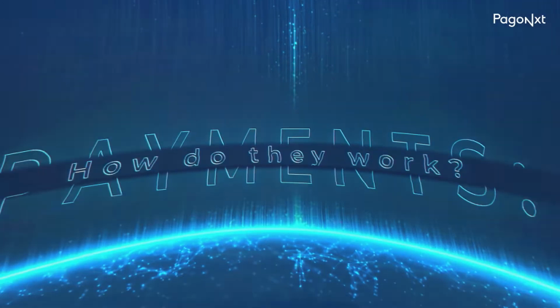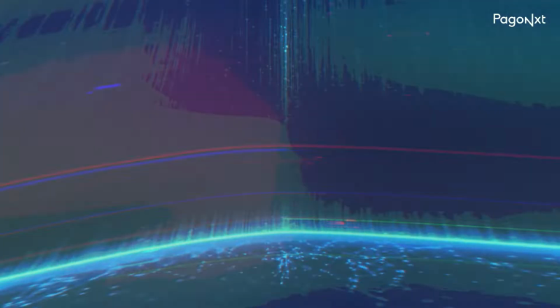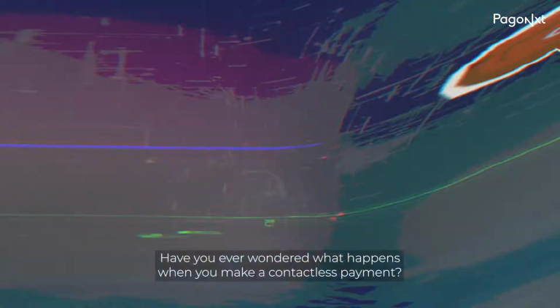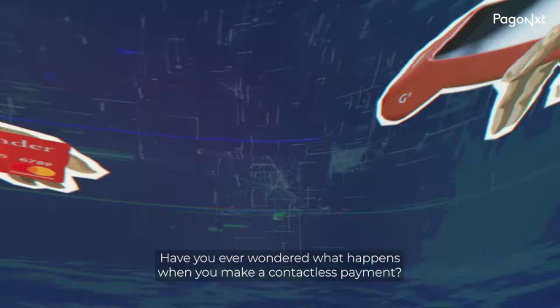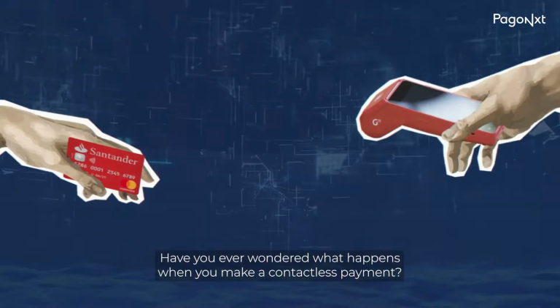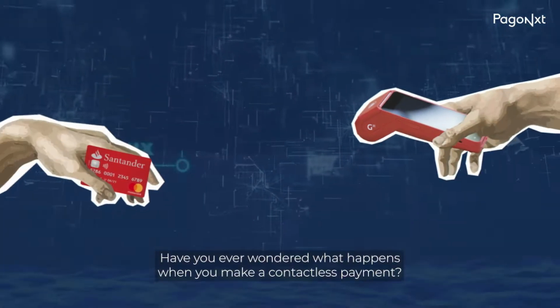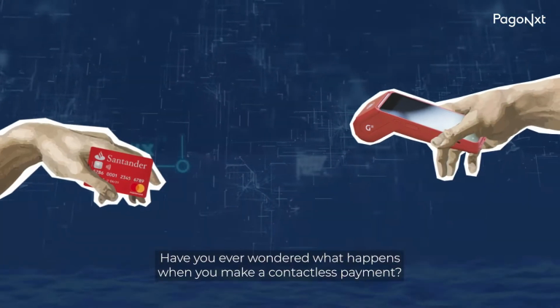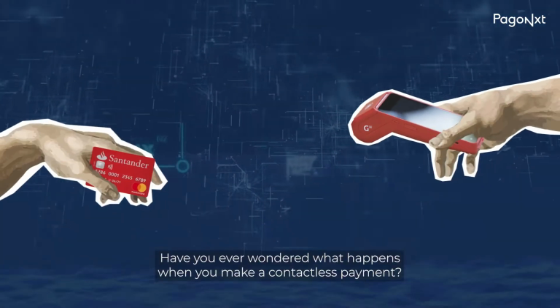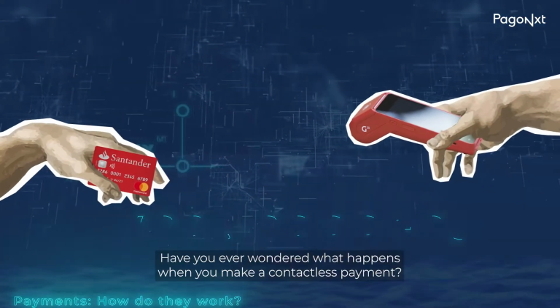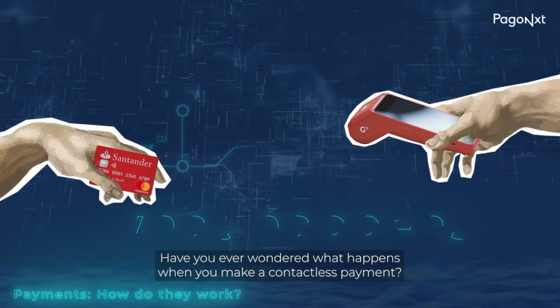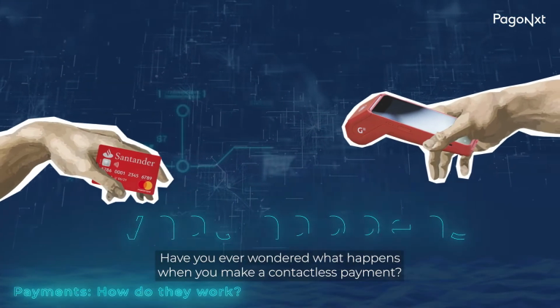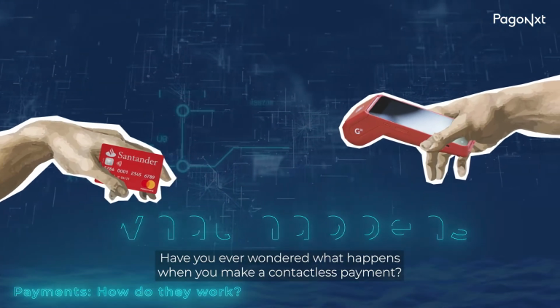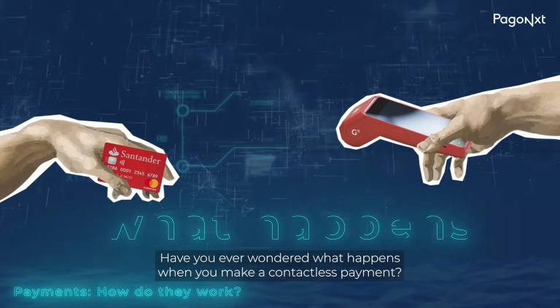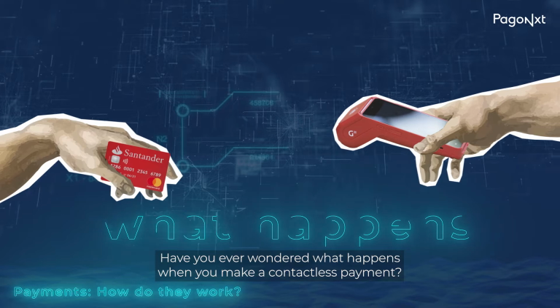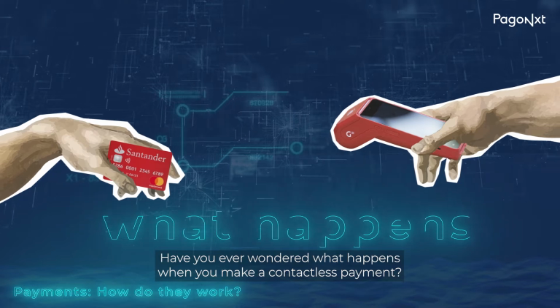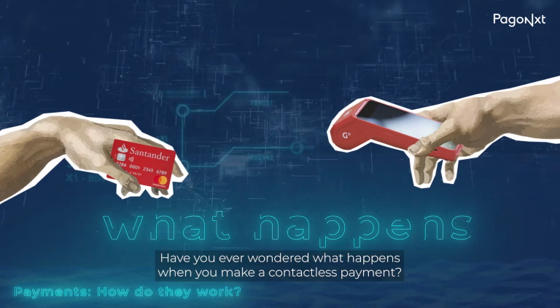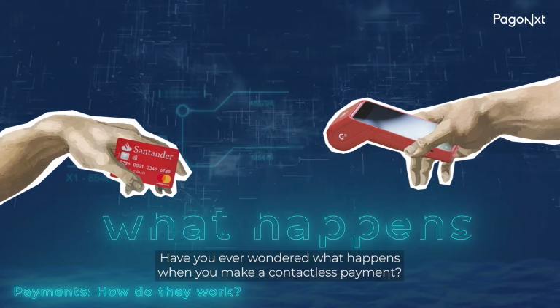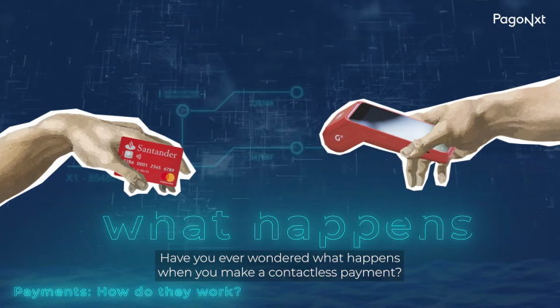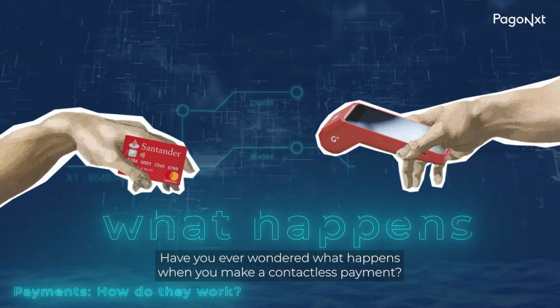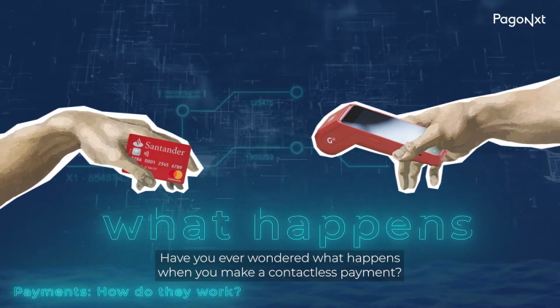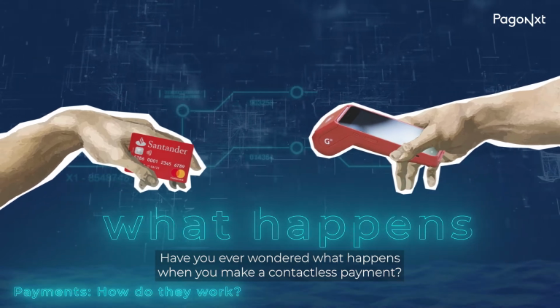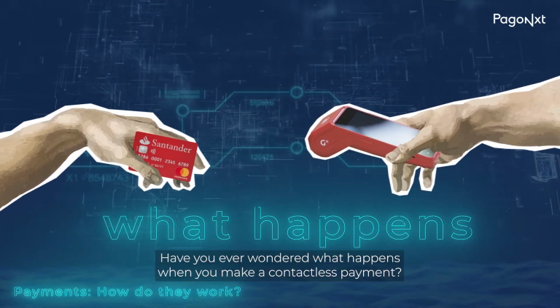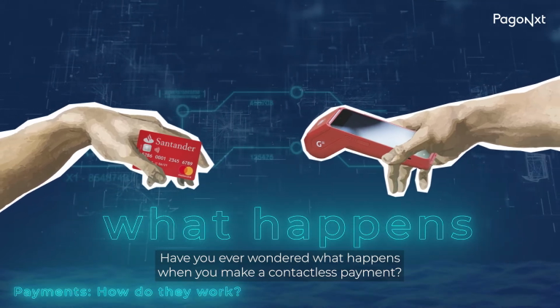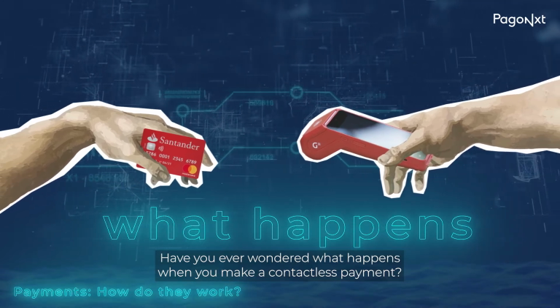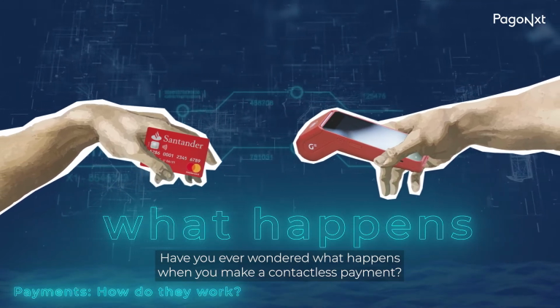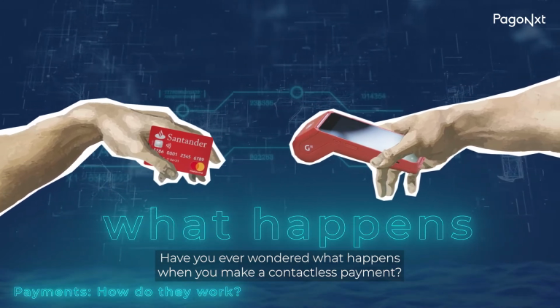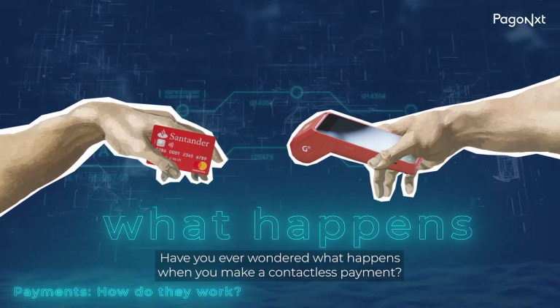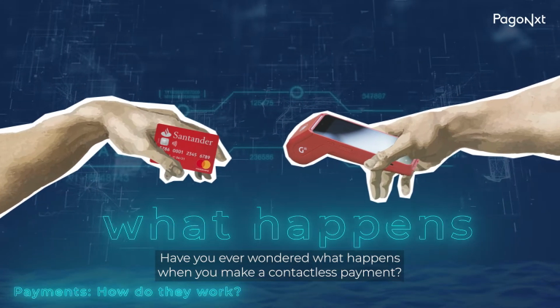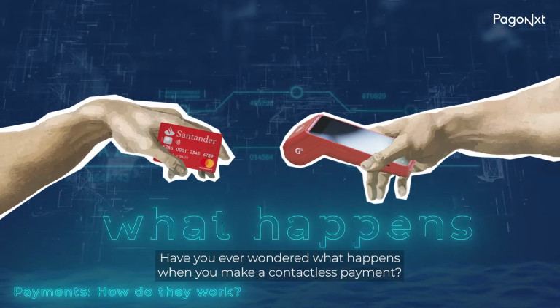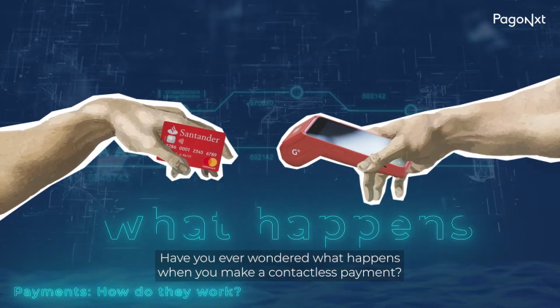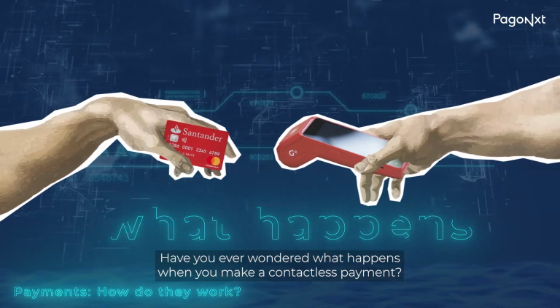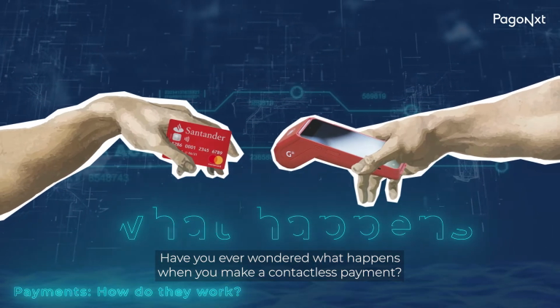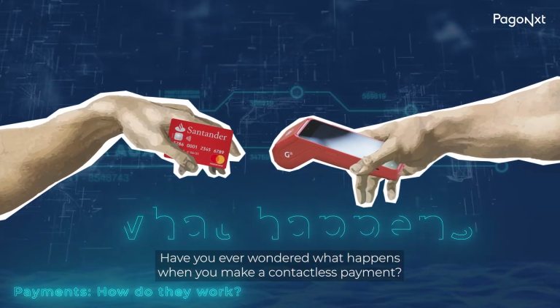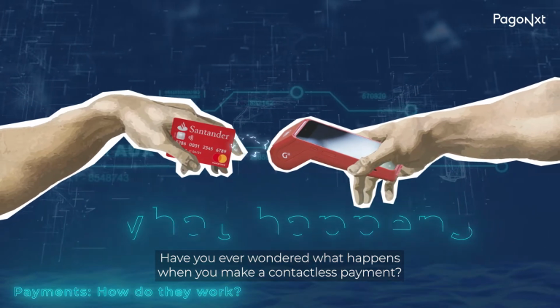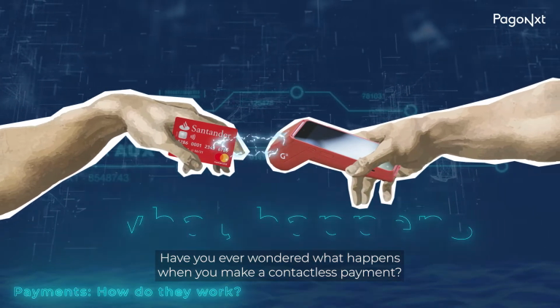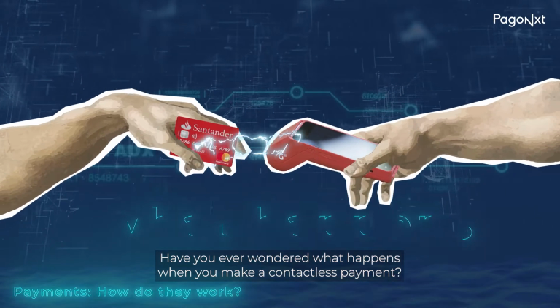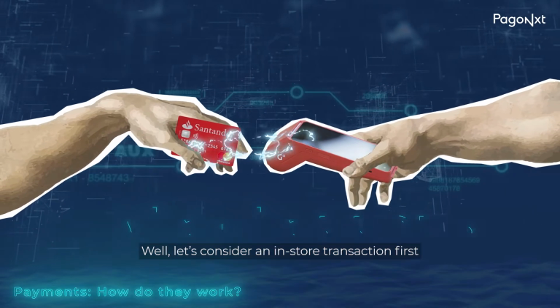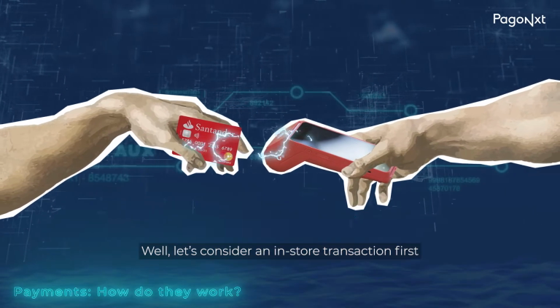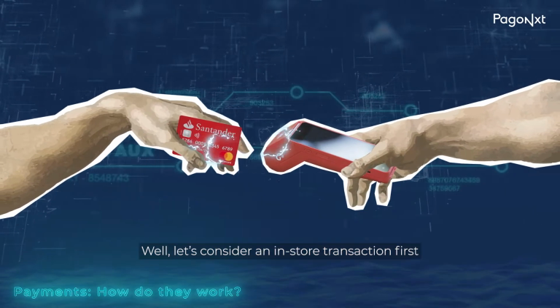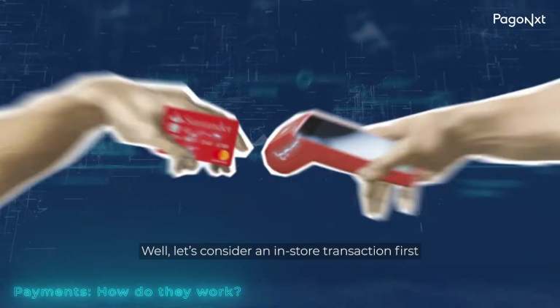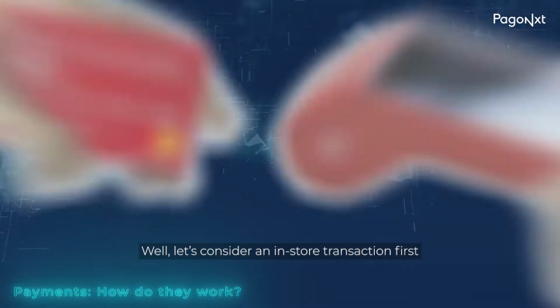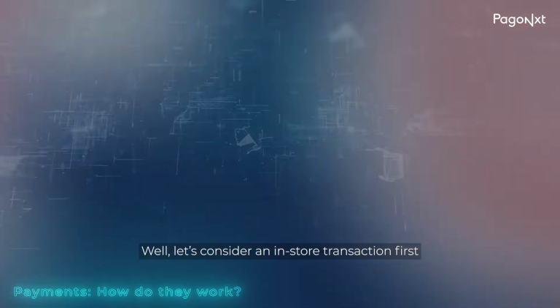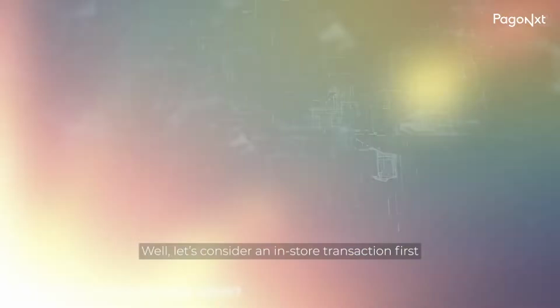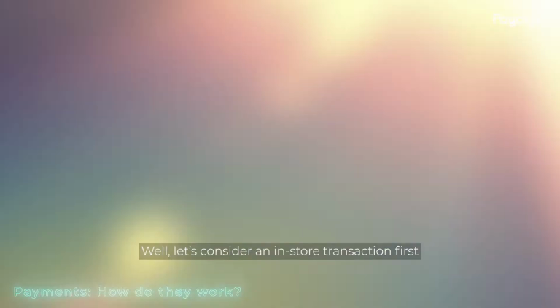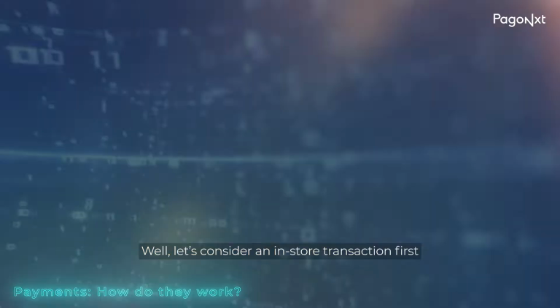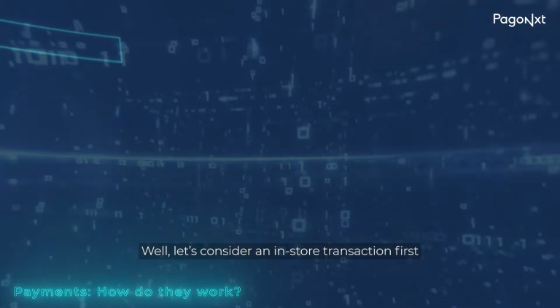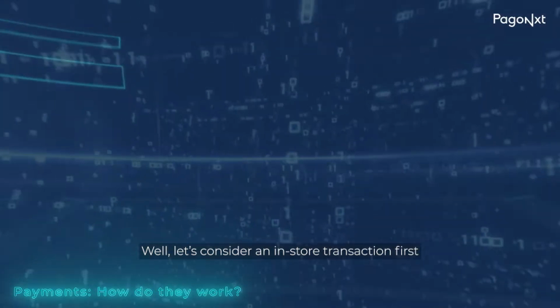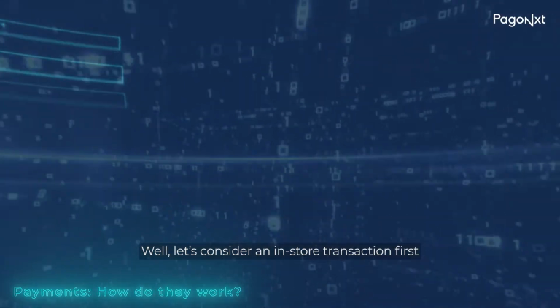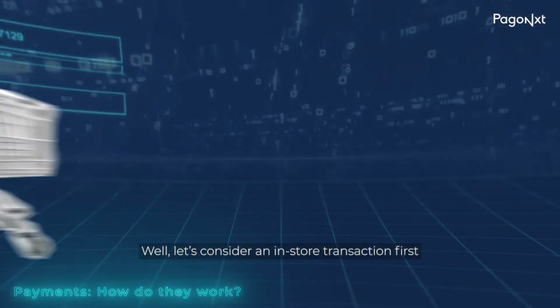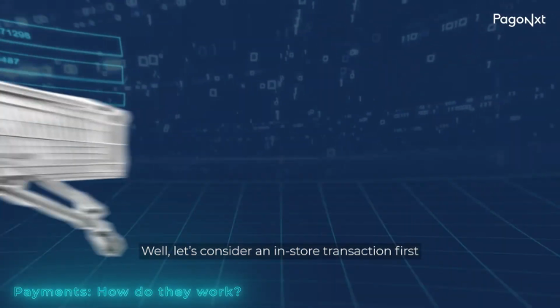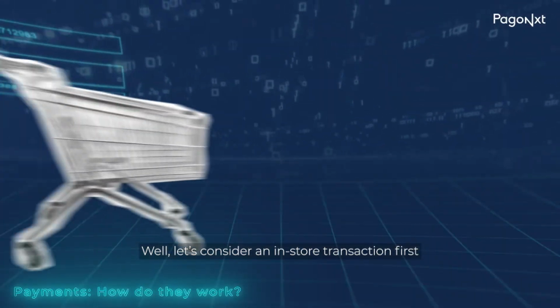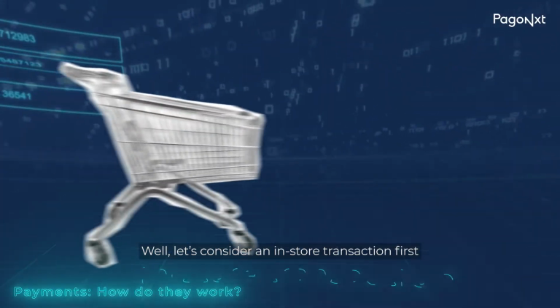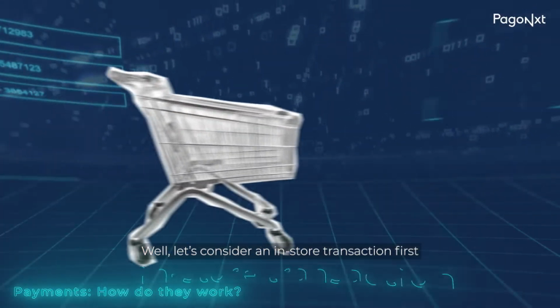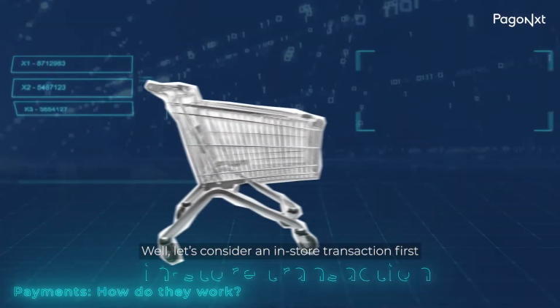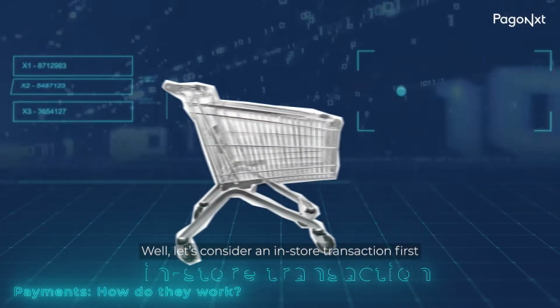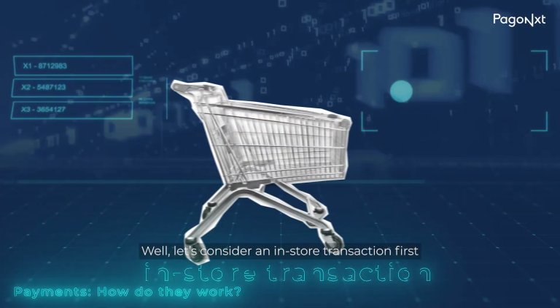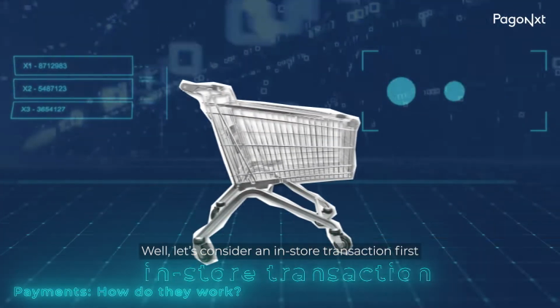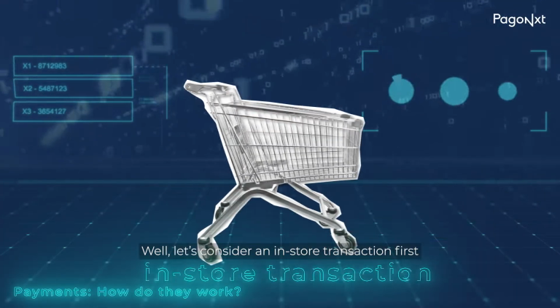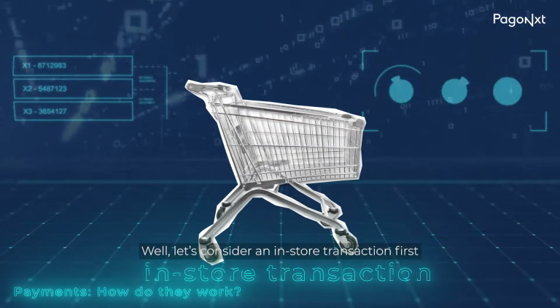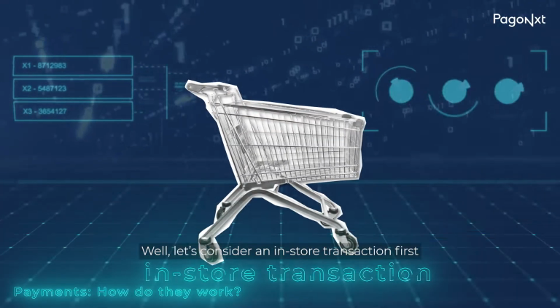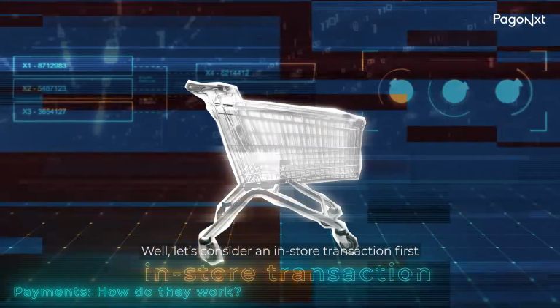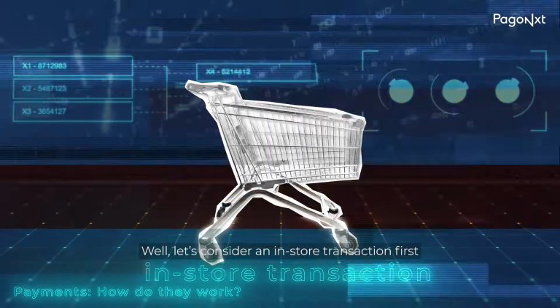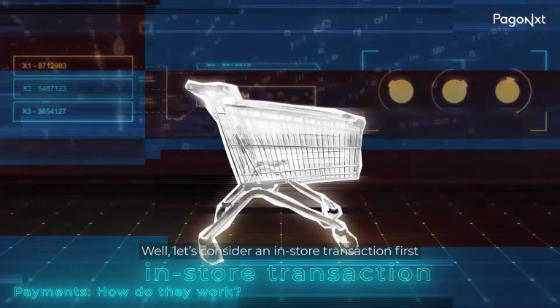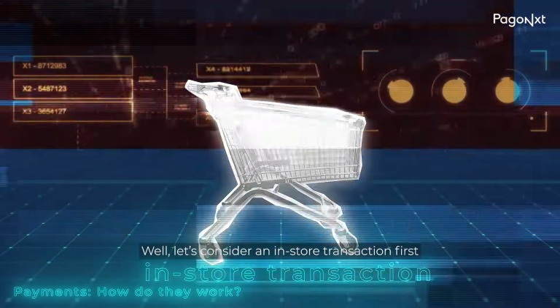Have you ever wondered what happens when you make a contactless payment? Well, let's consider an in-store transaction first.